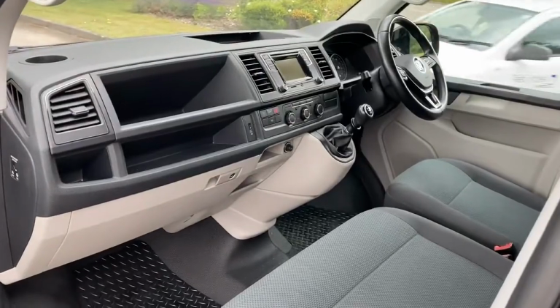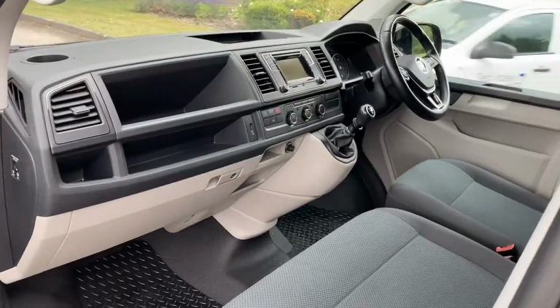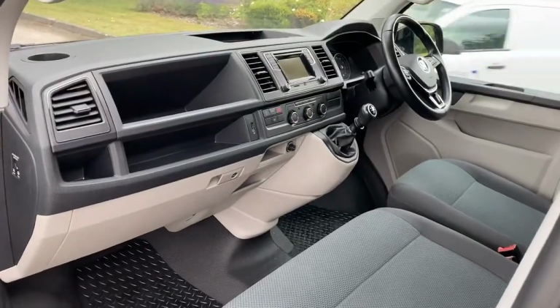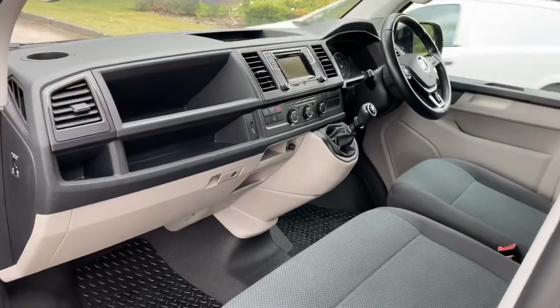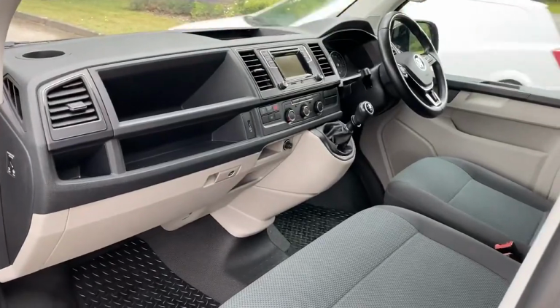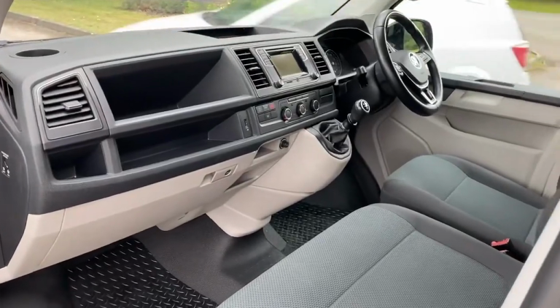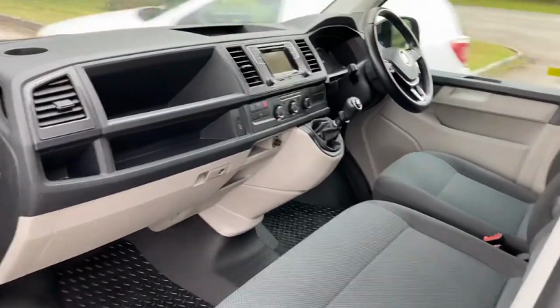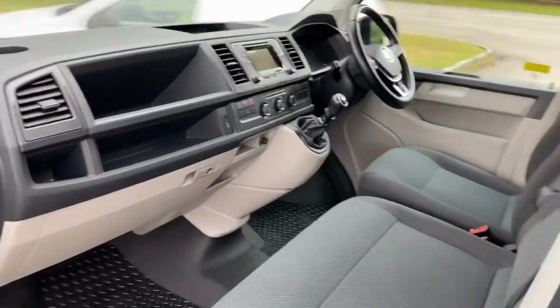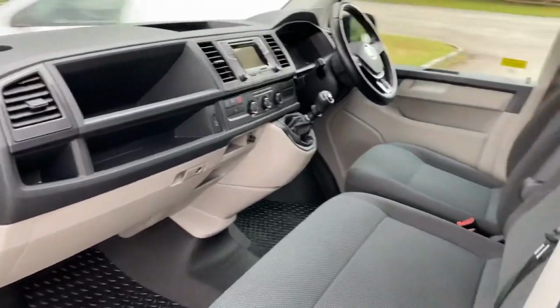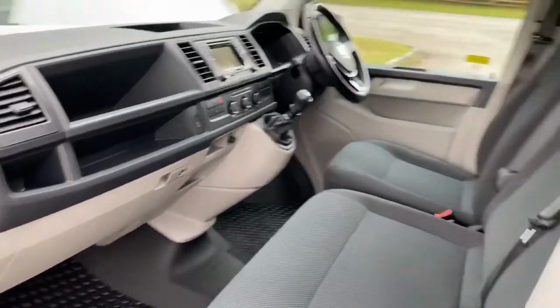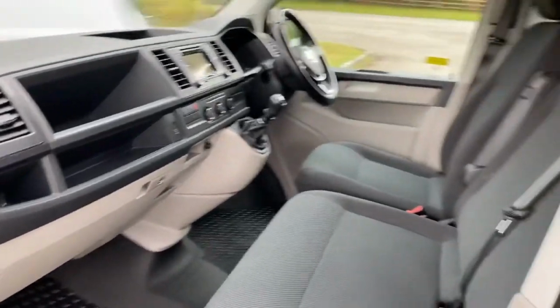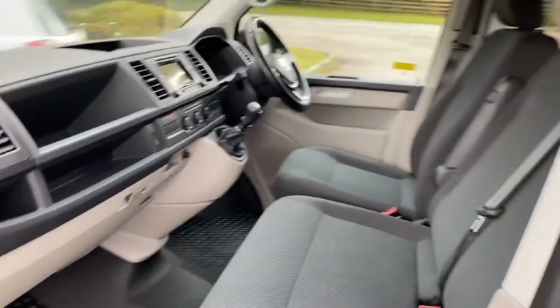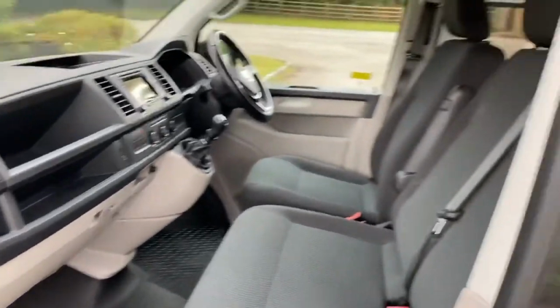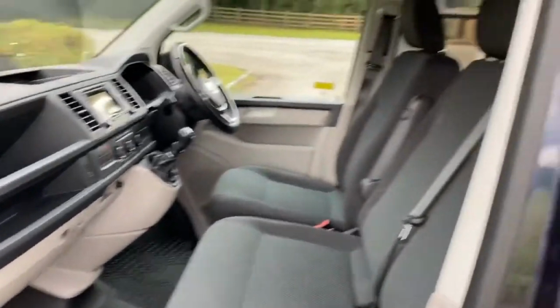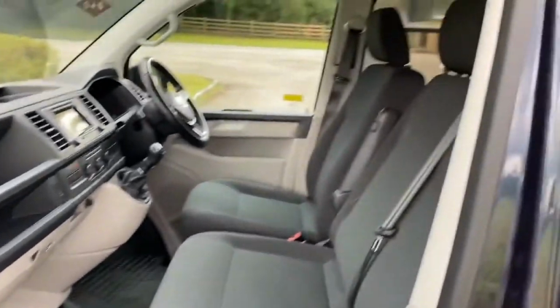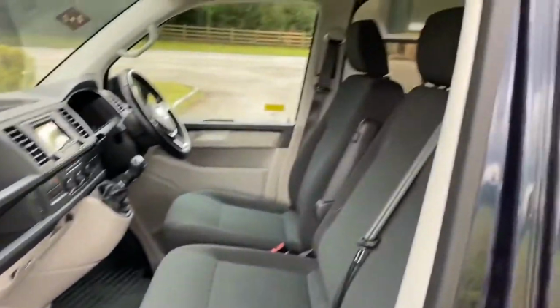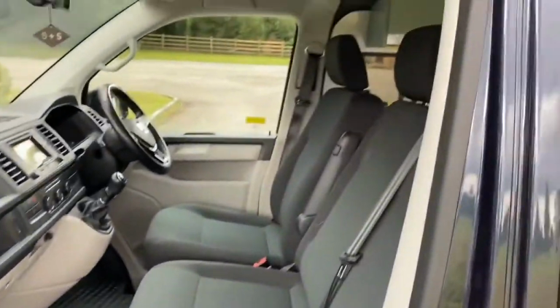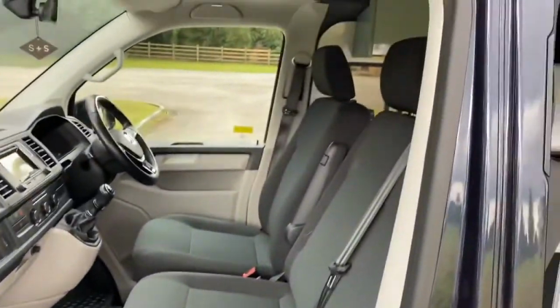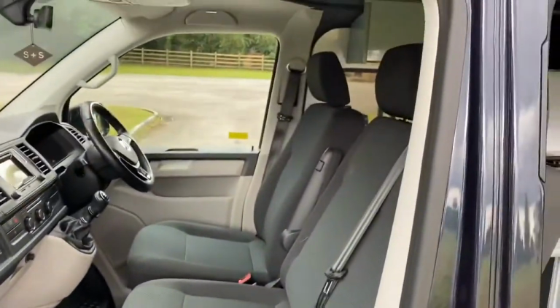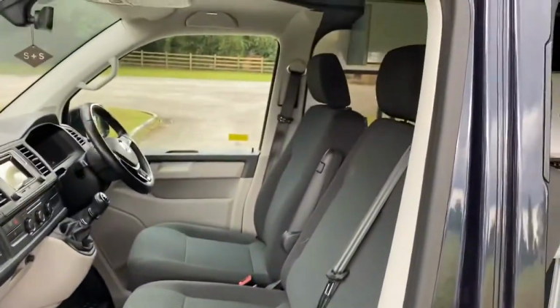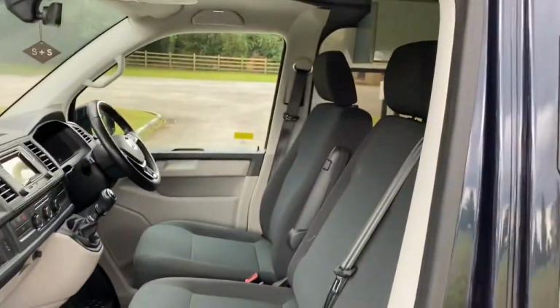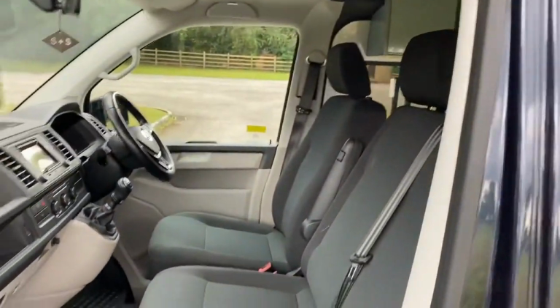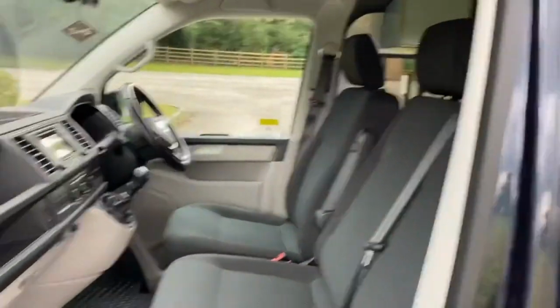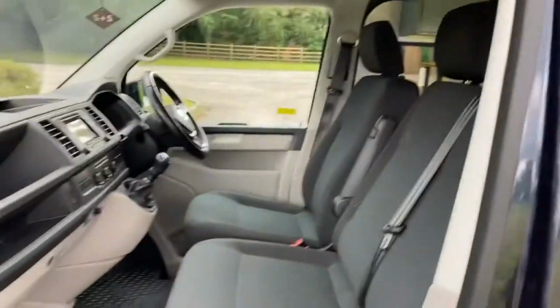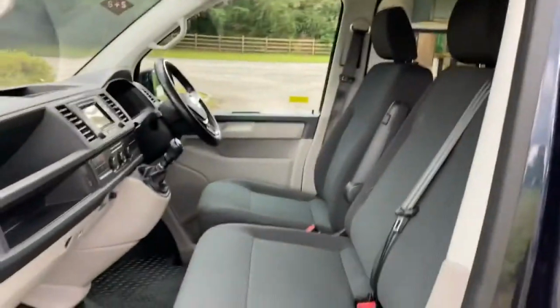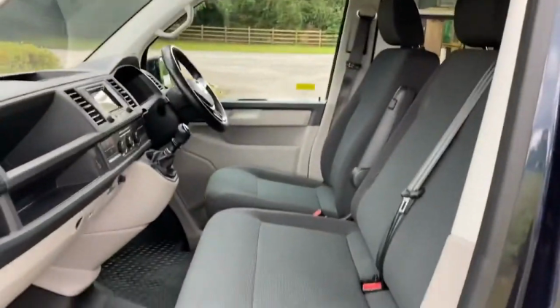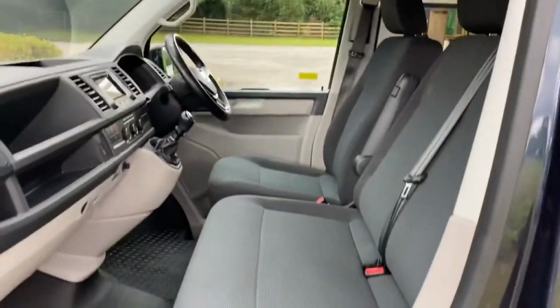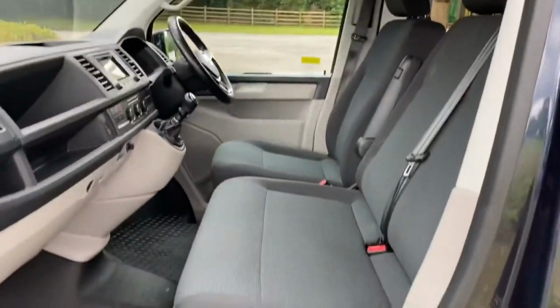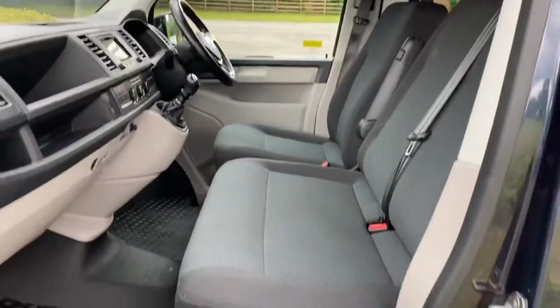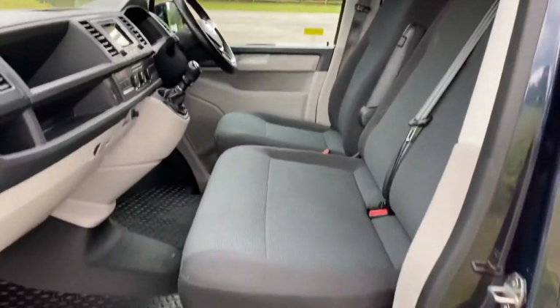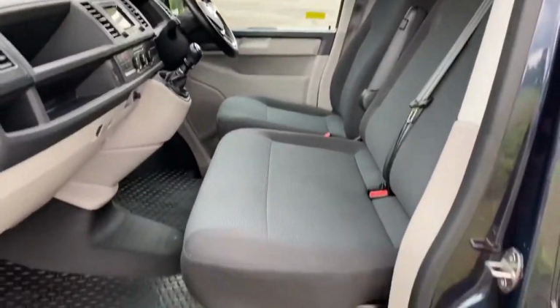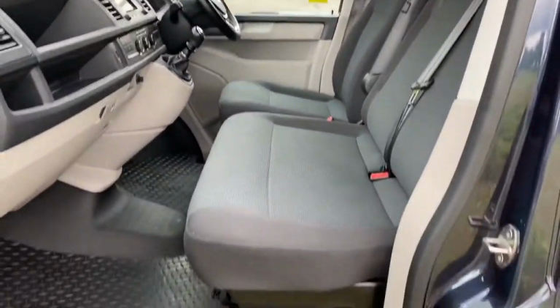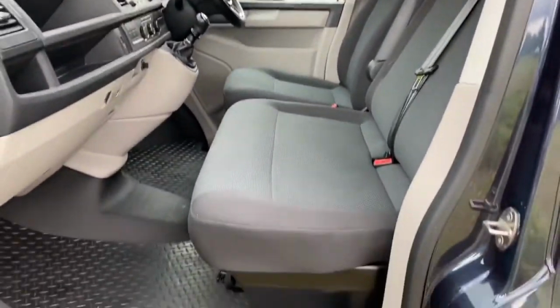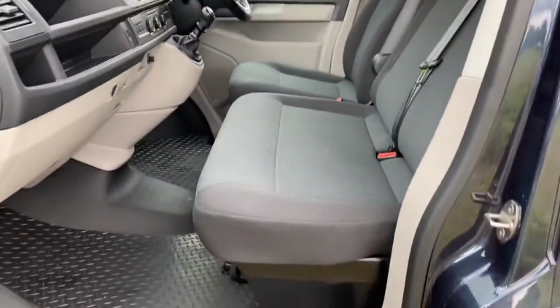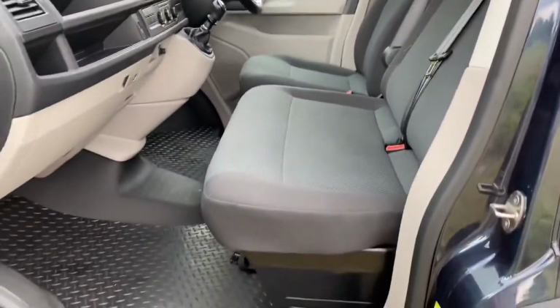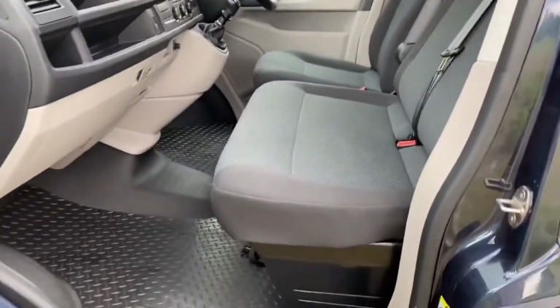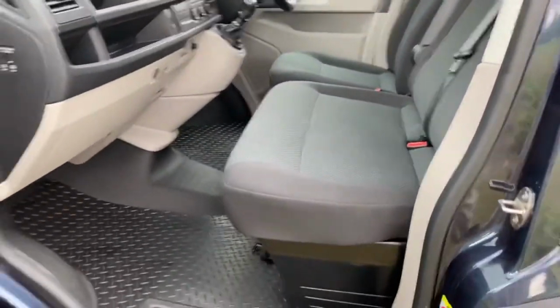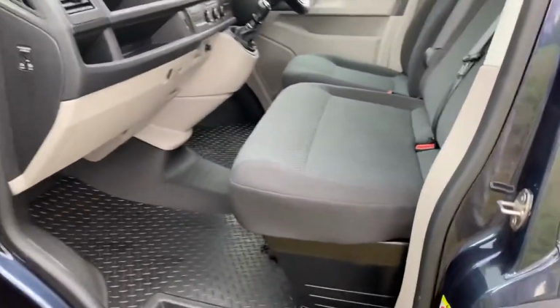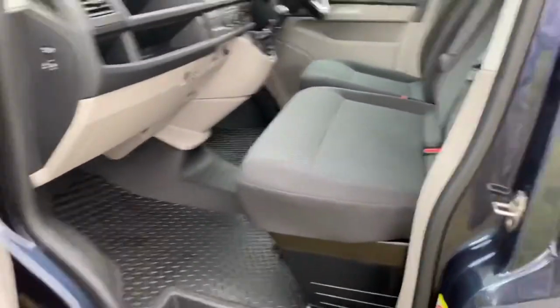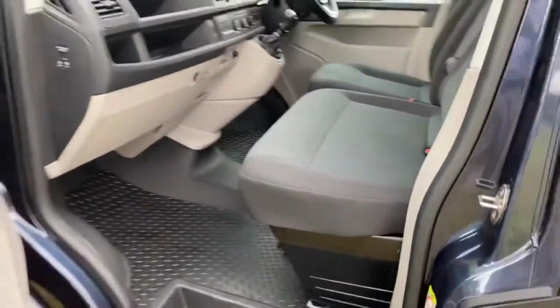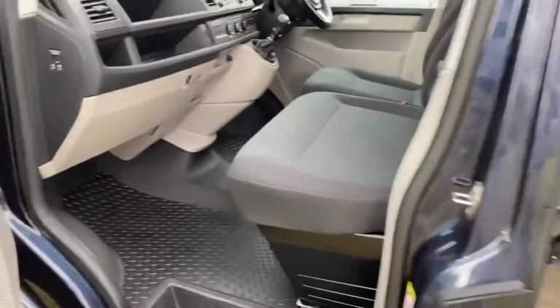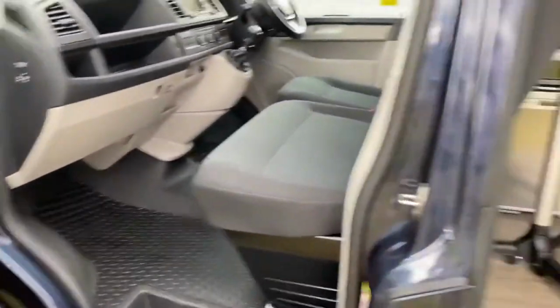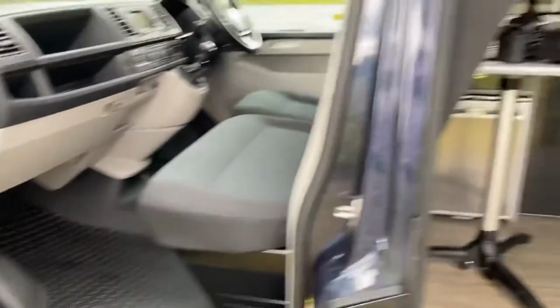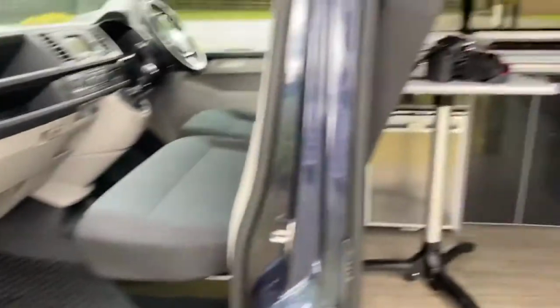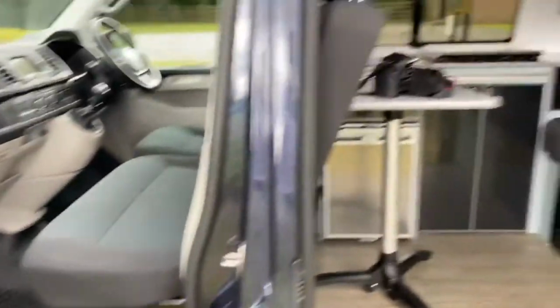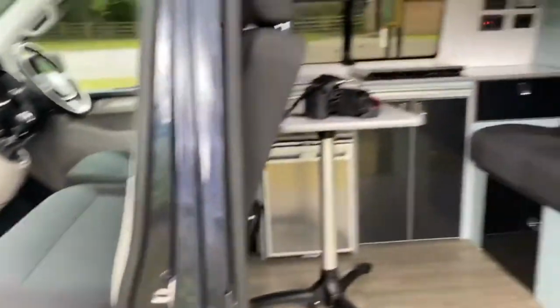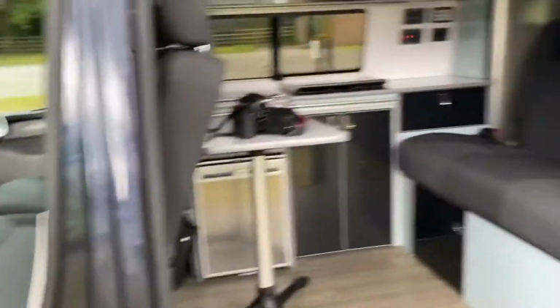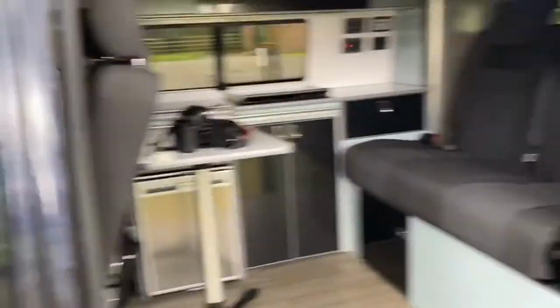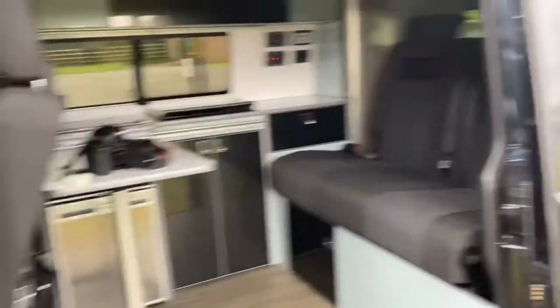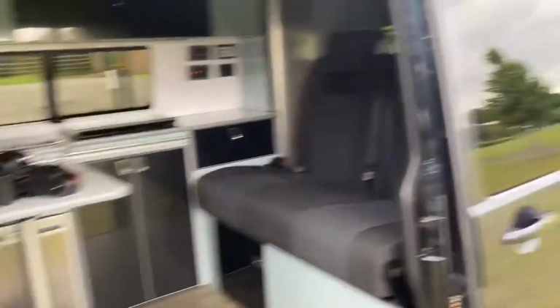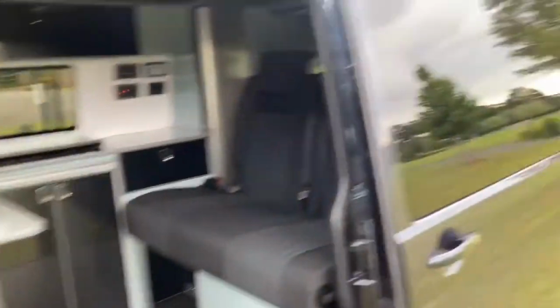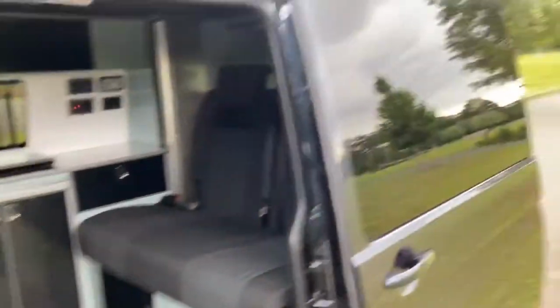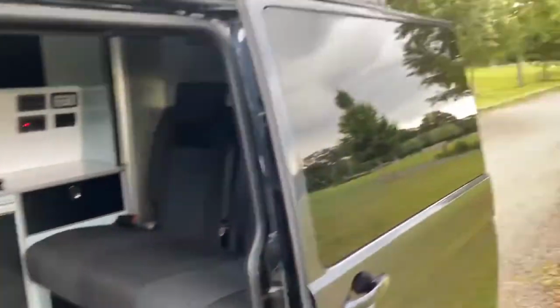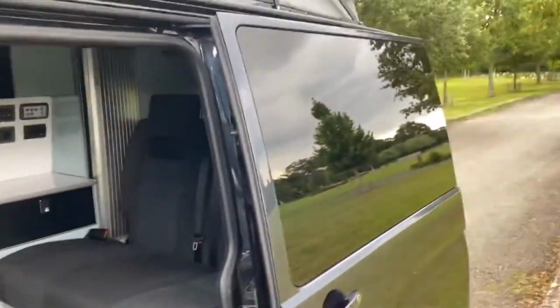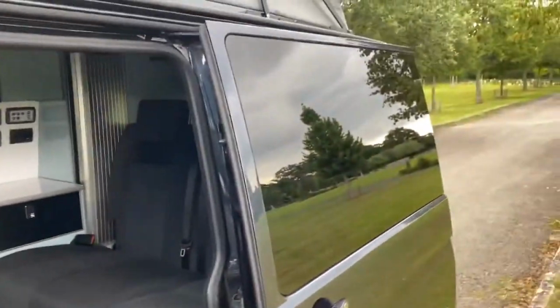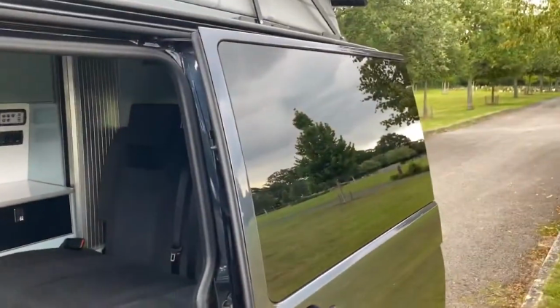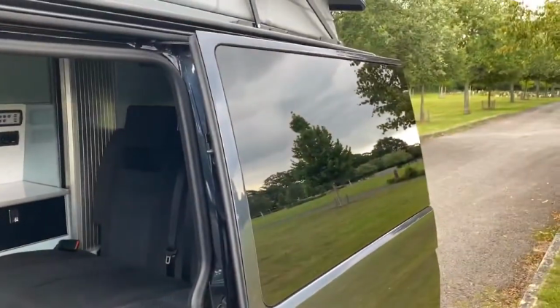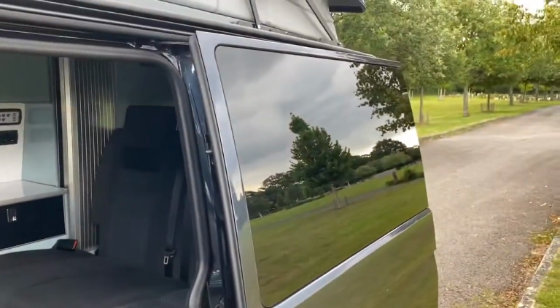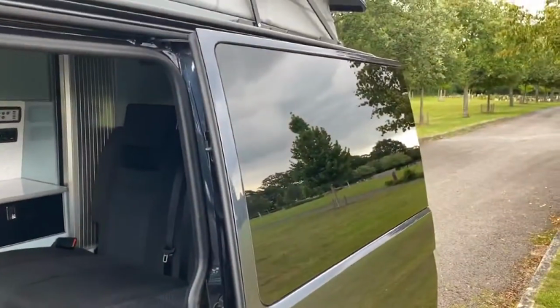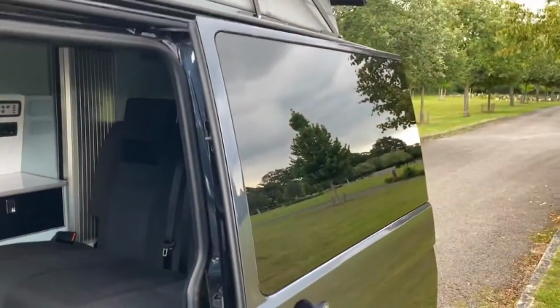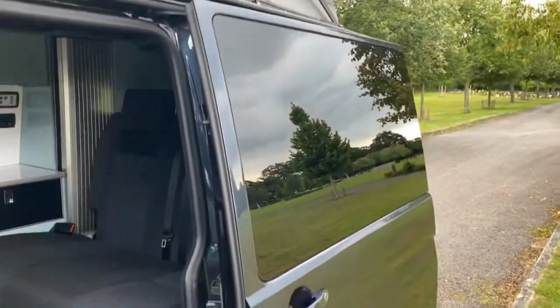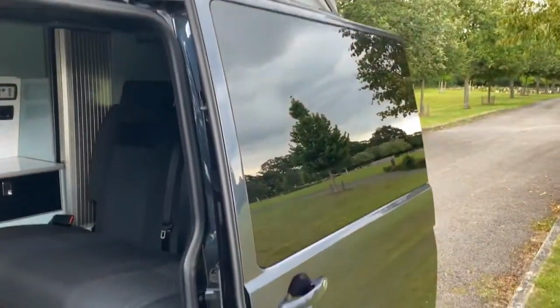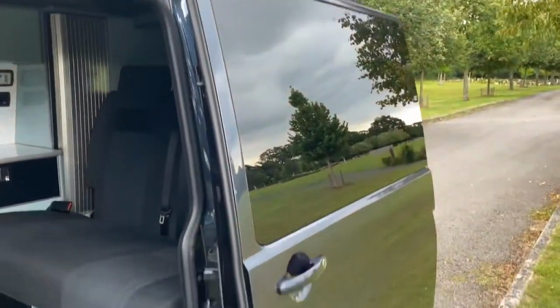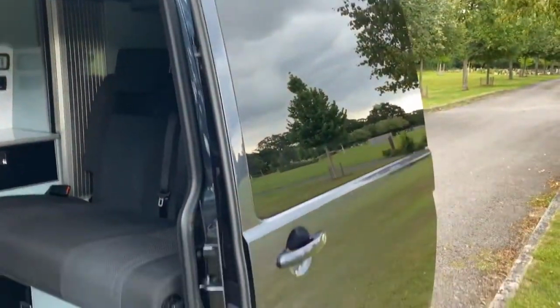The interior is all looking nice. Three seats in the front. One sliding door.